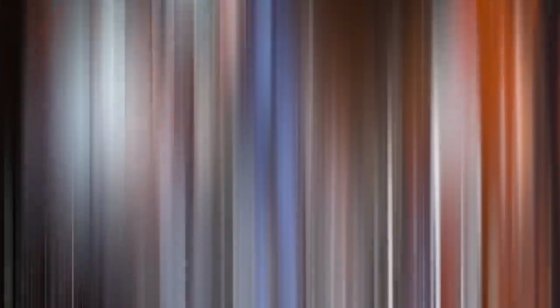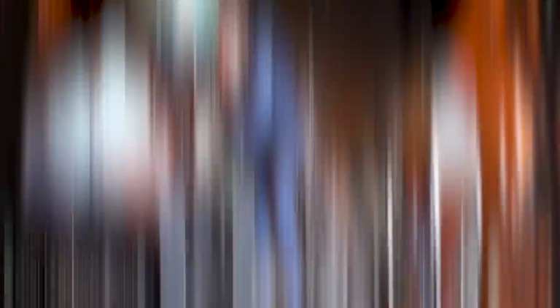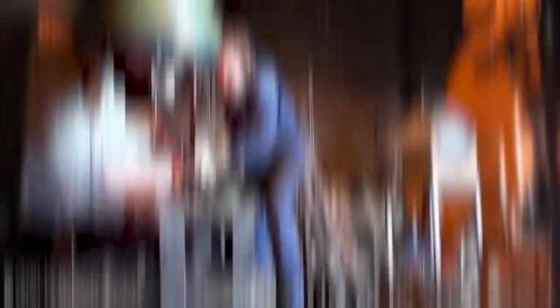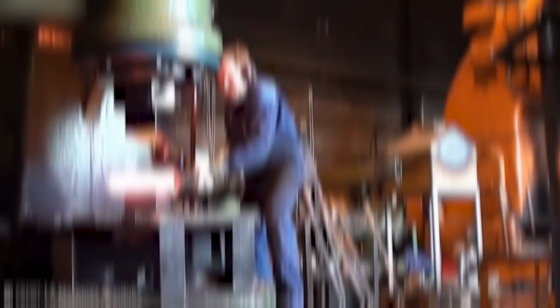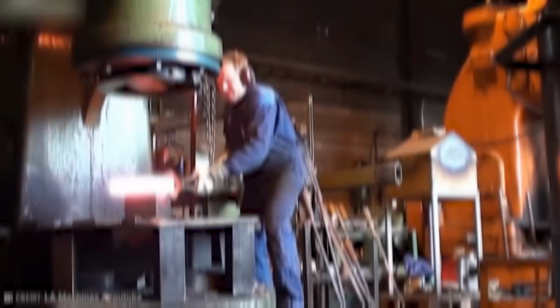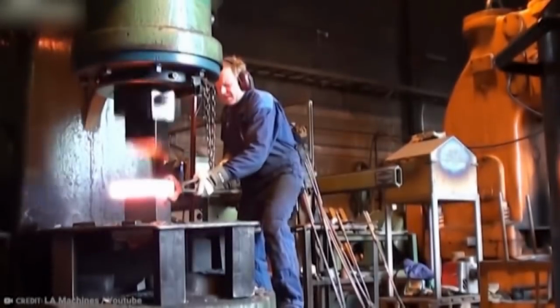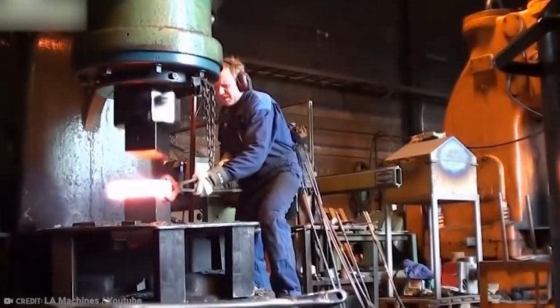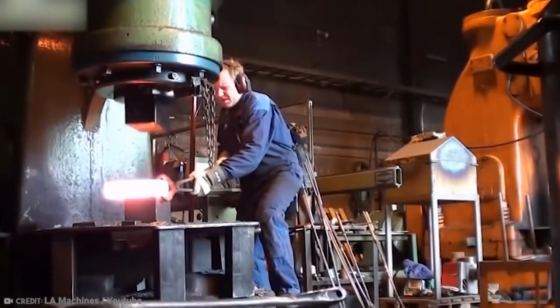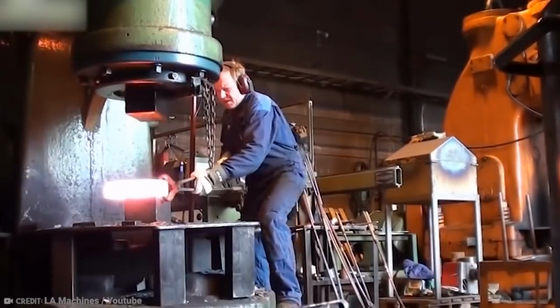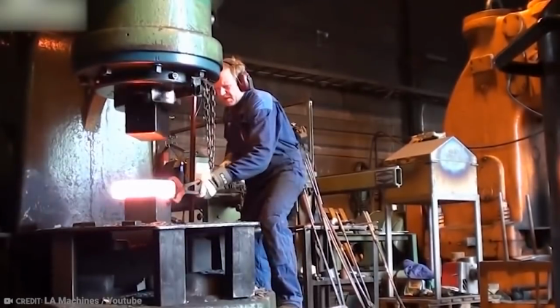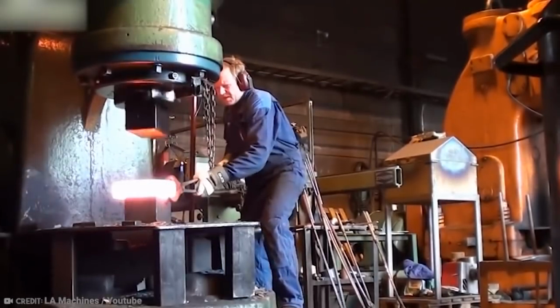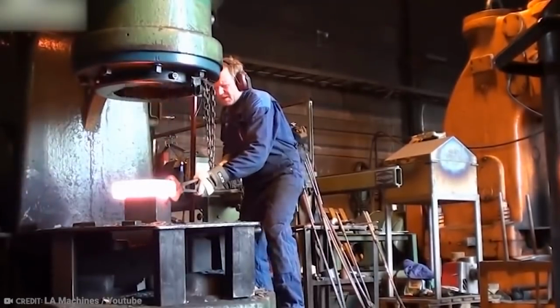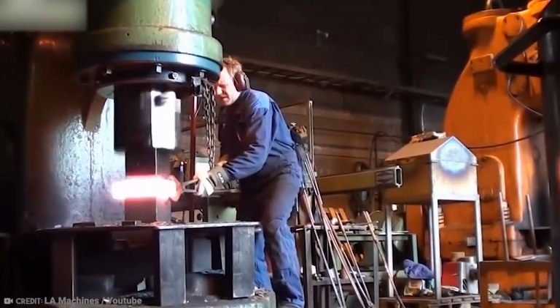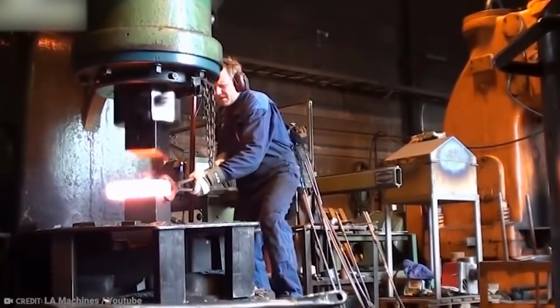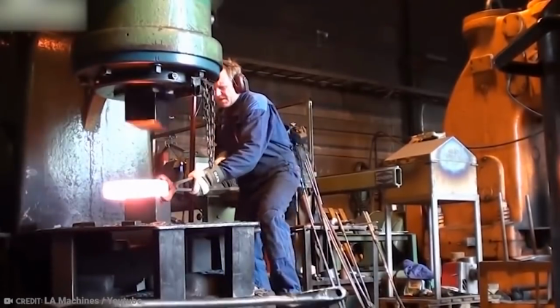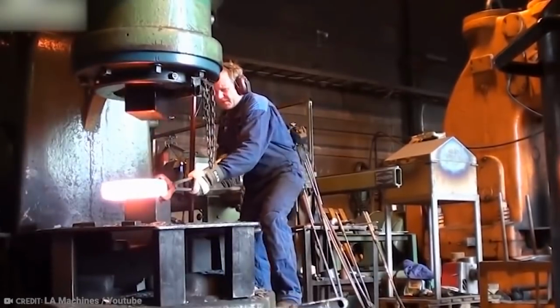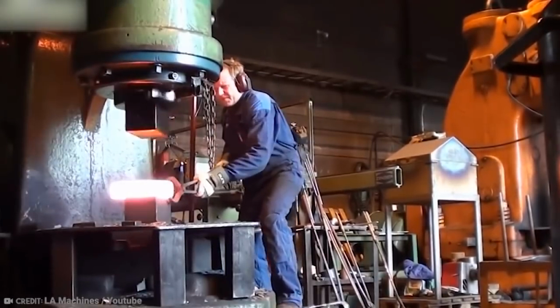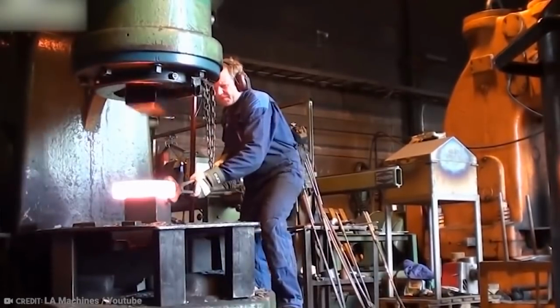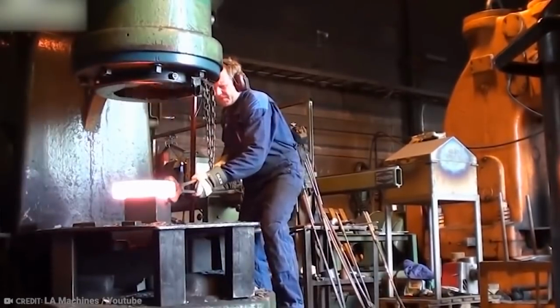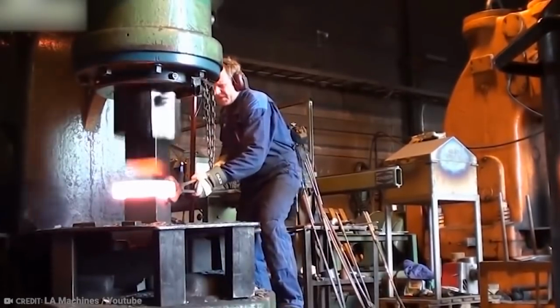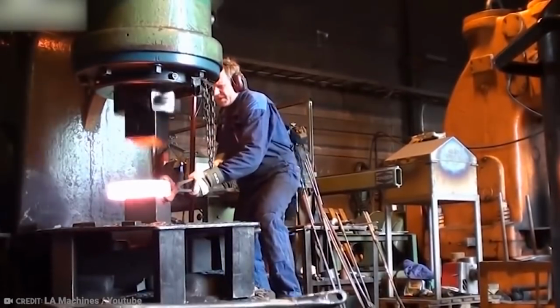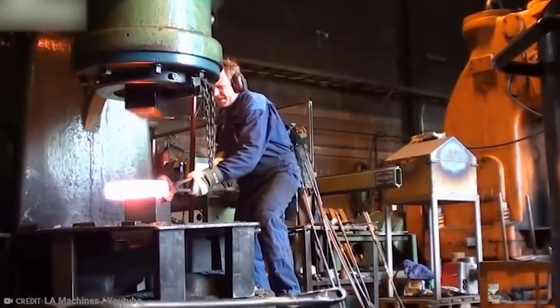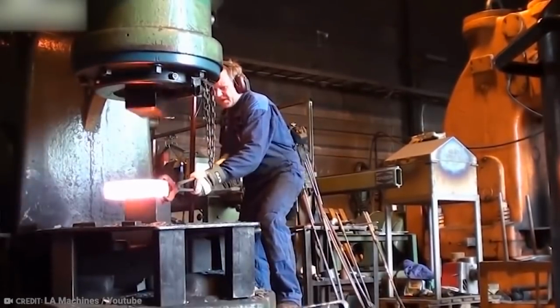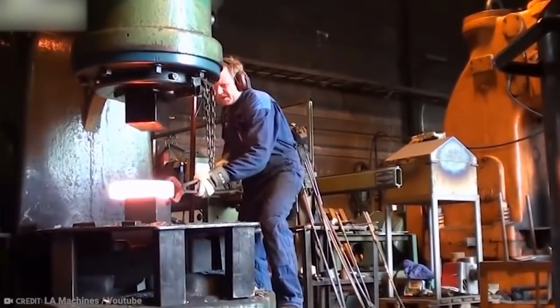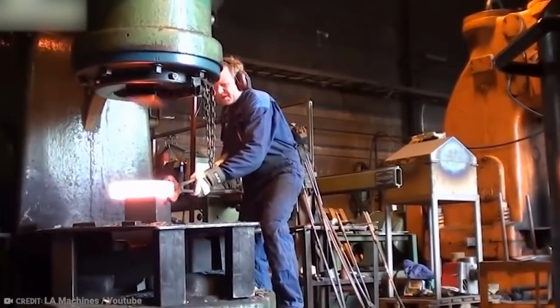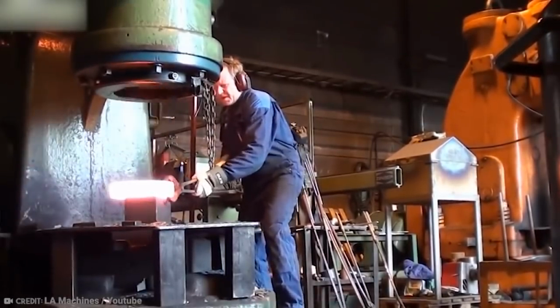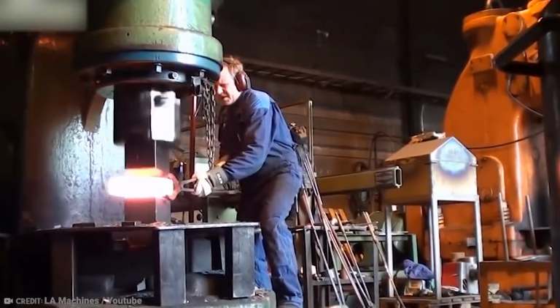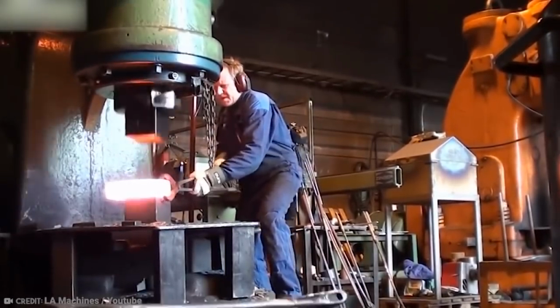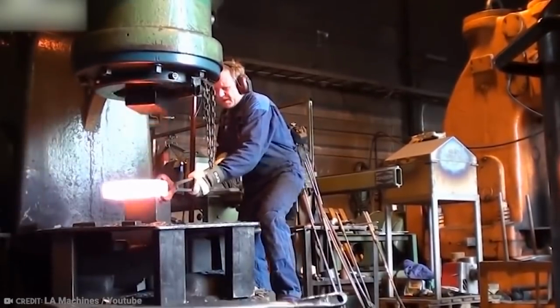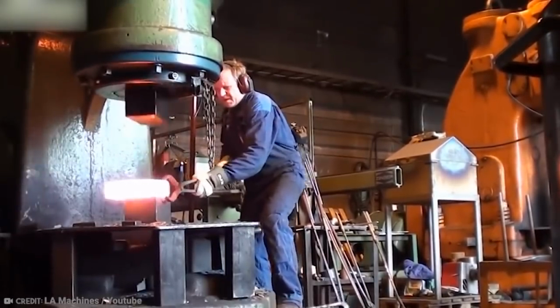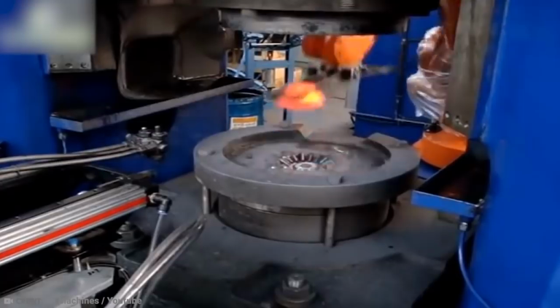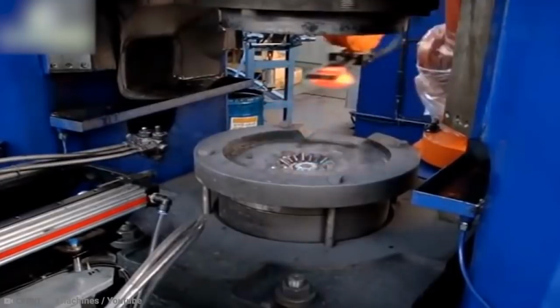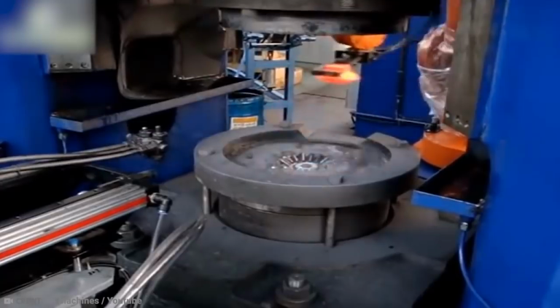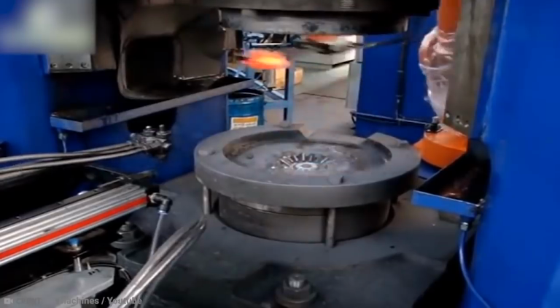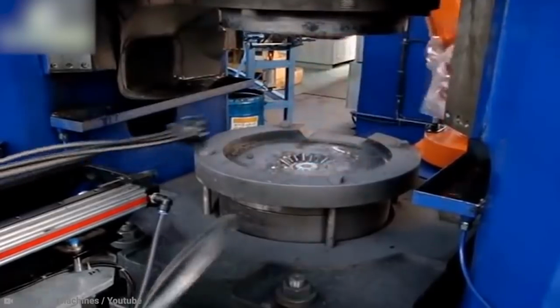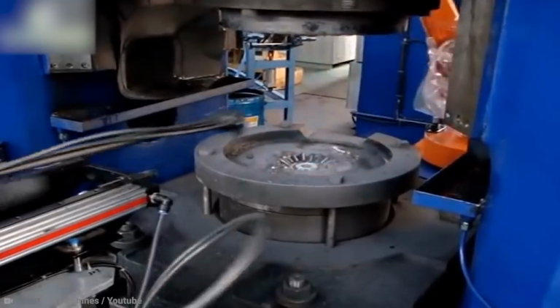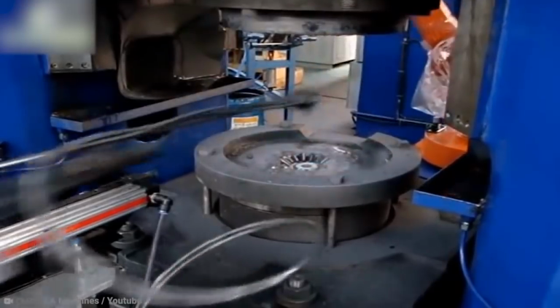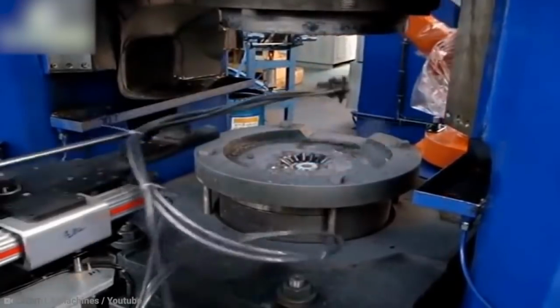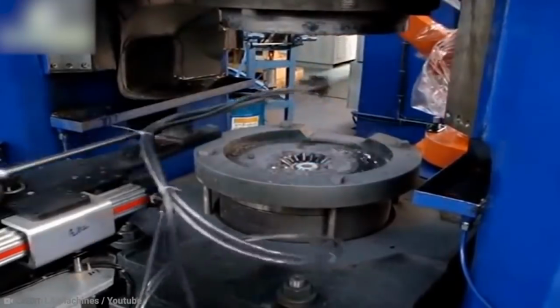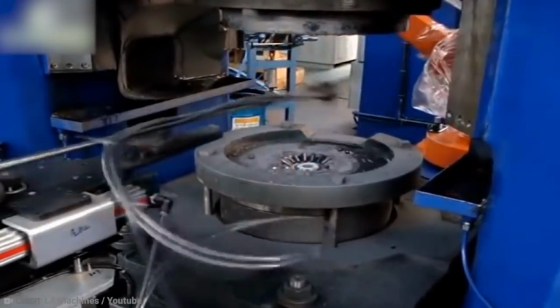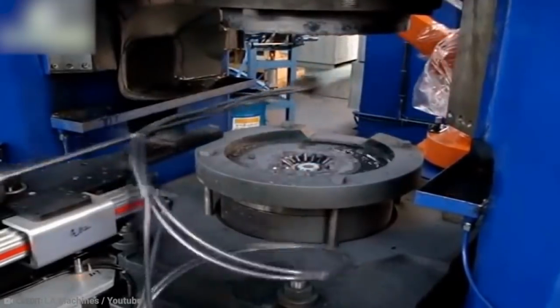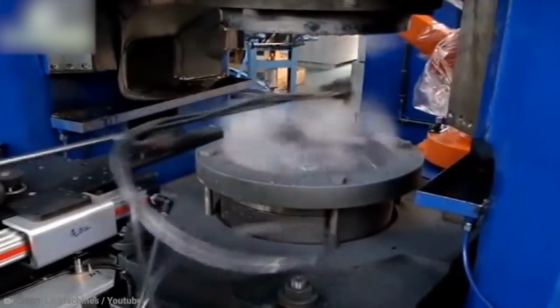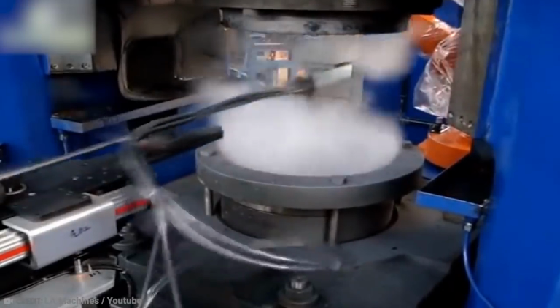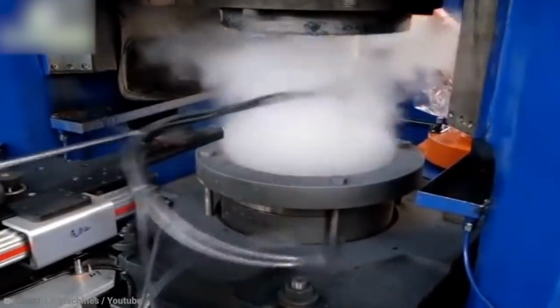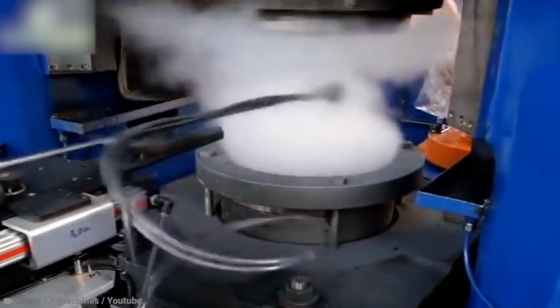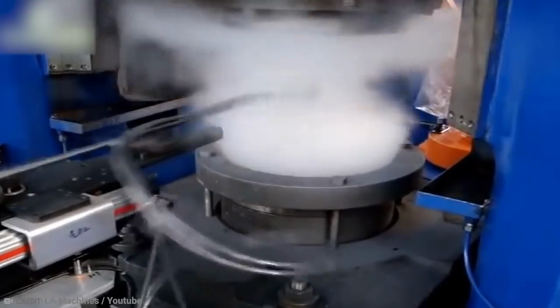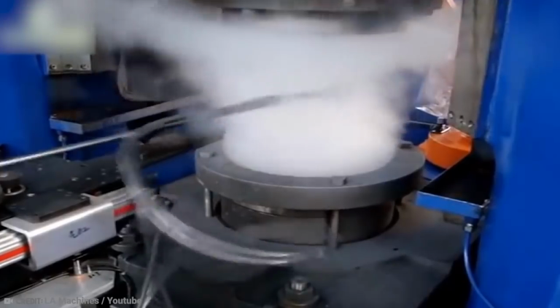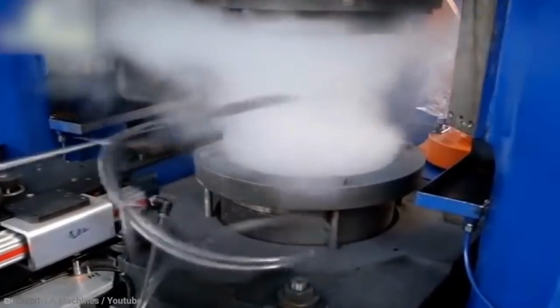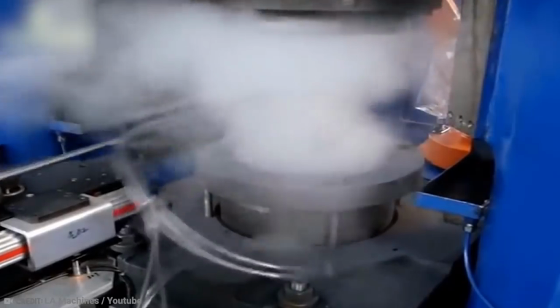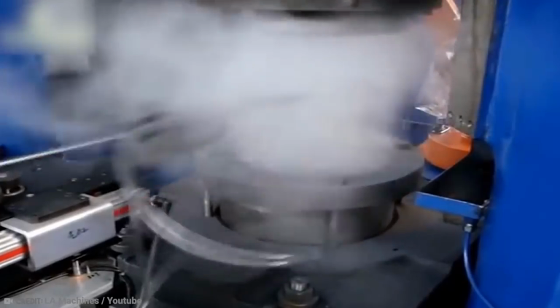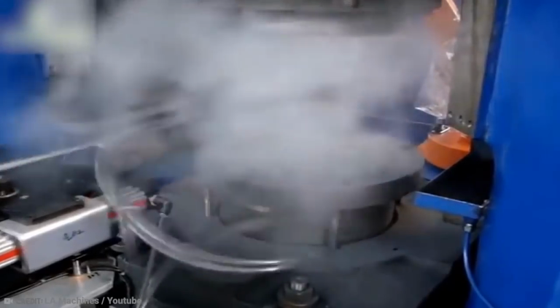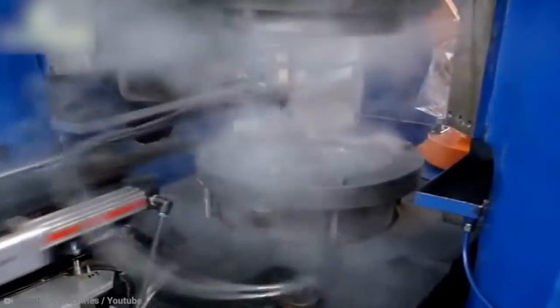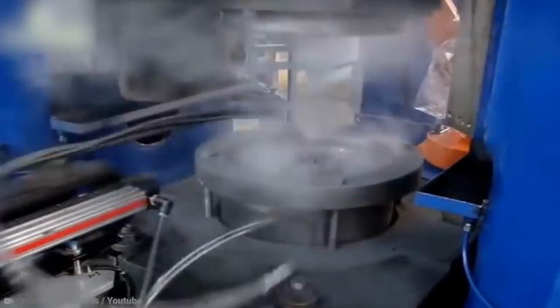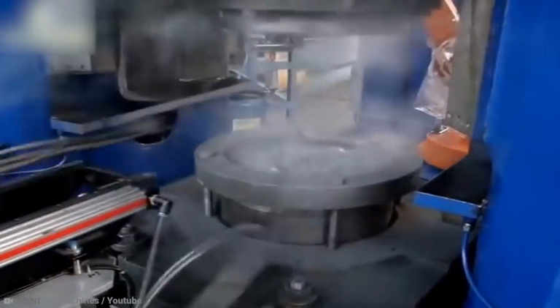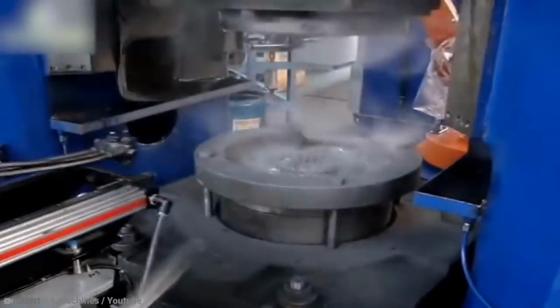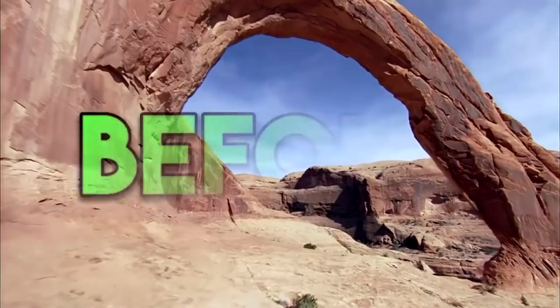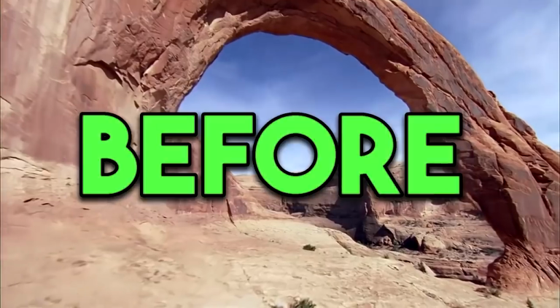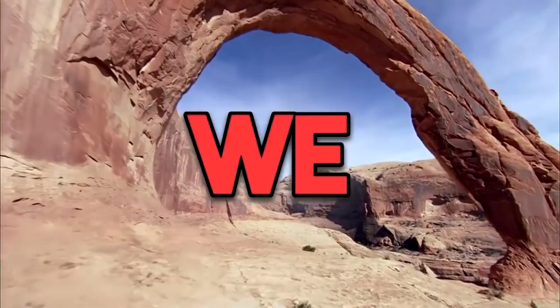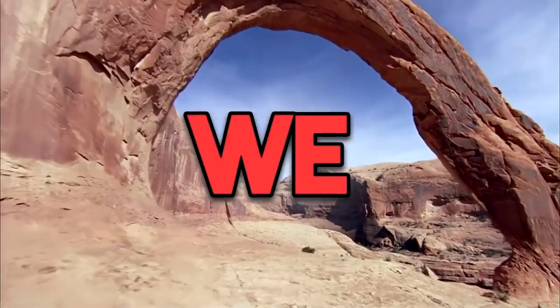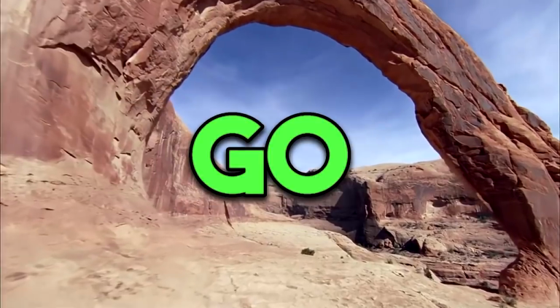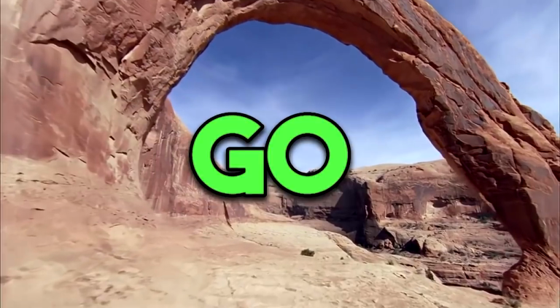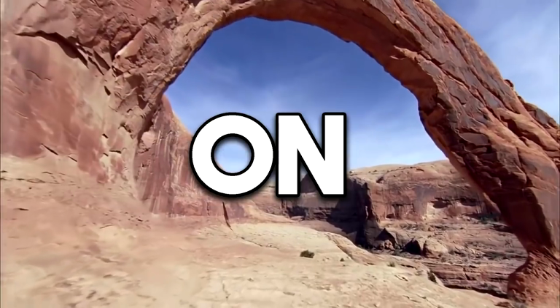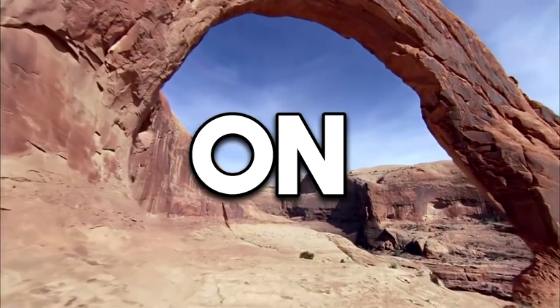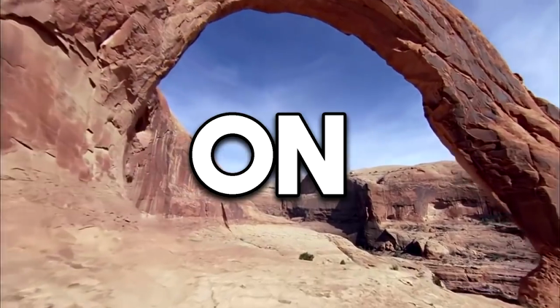These amazing machines have helped to shape our entire landscape over the last 160 years.